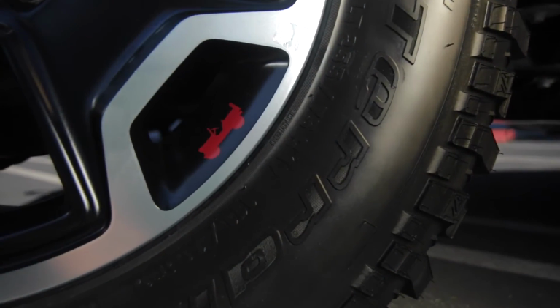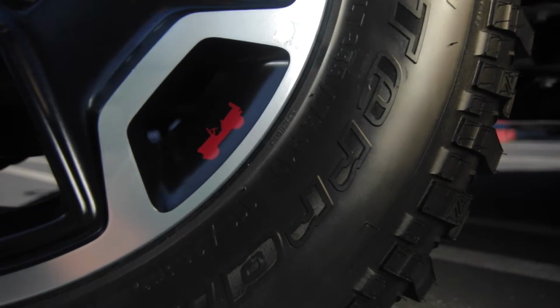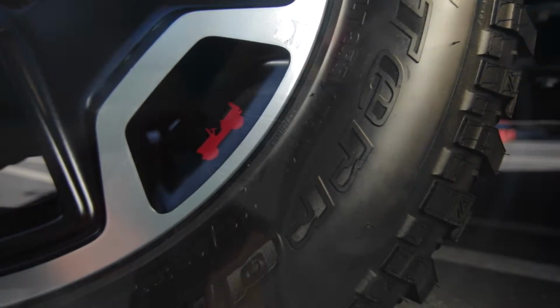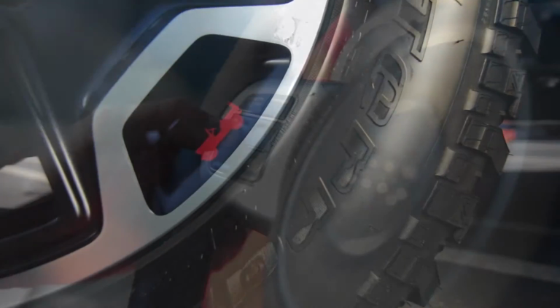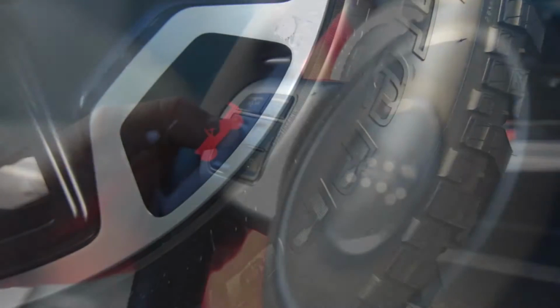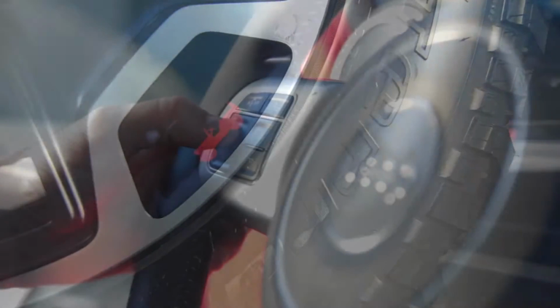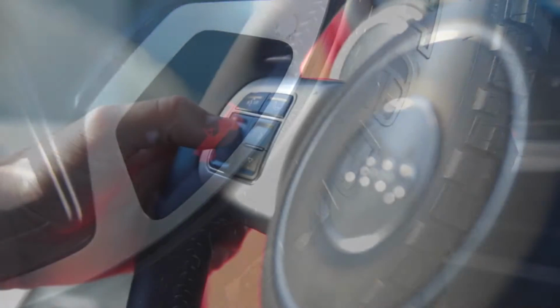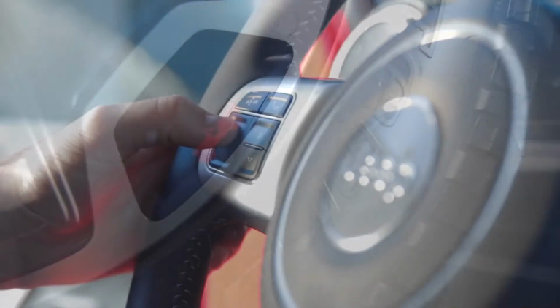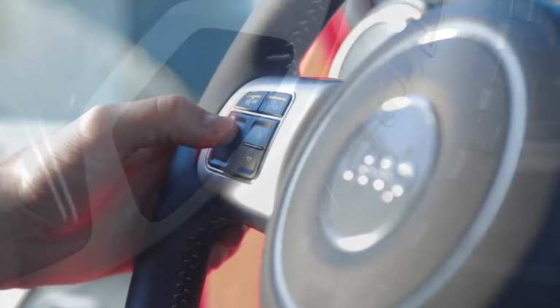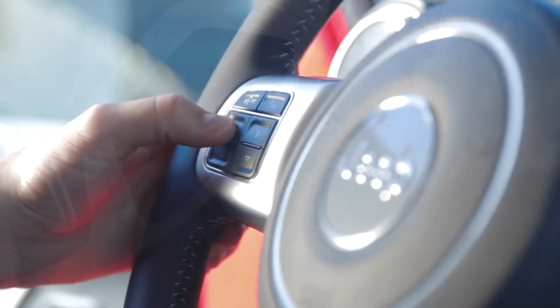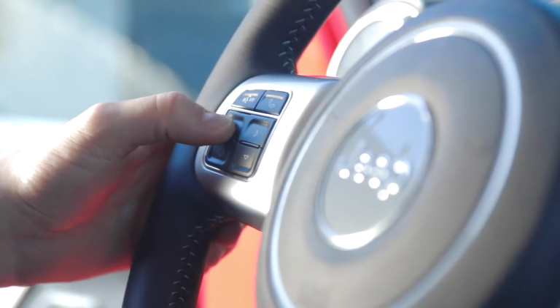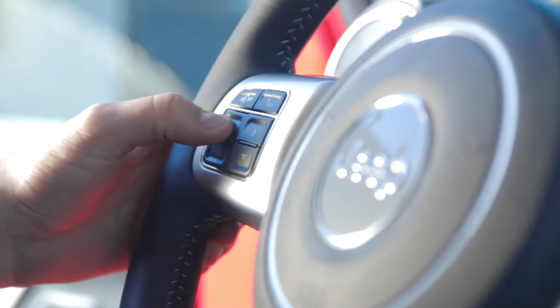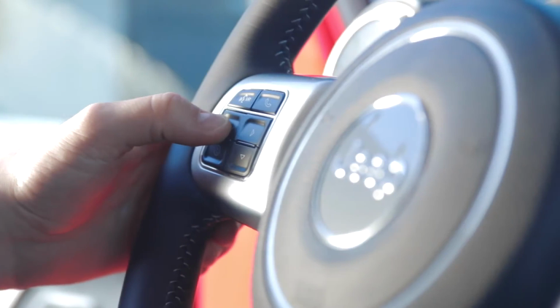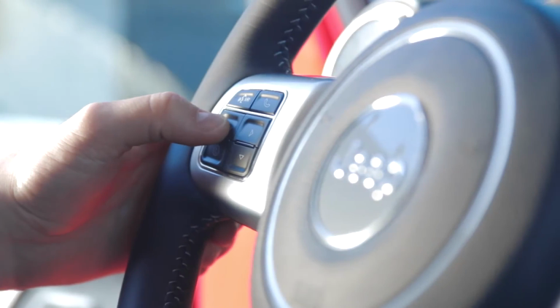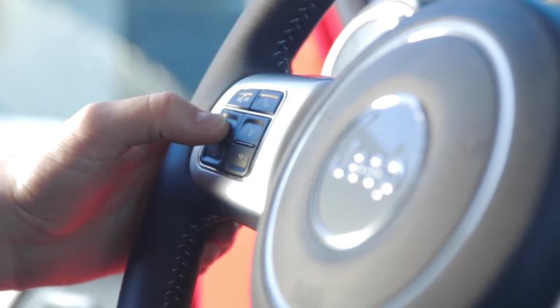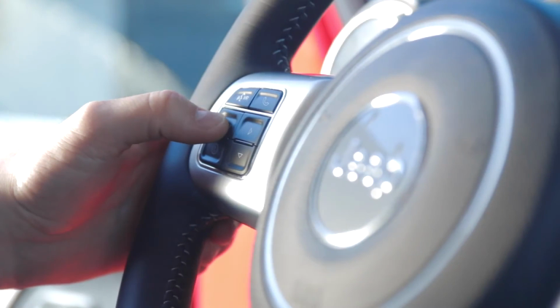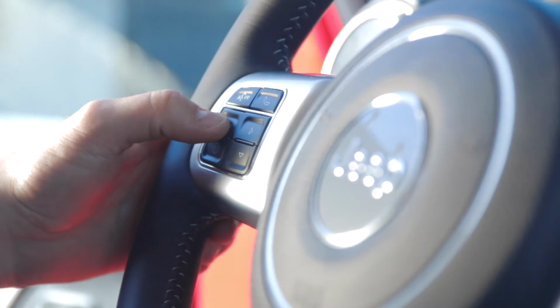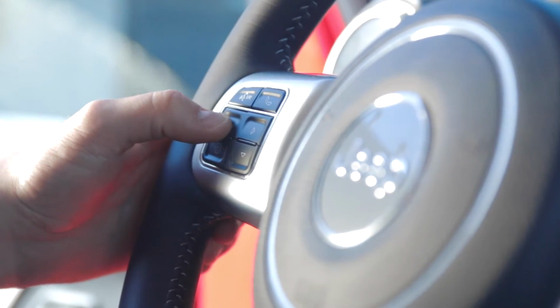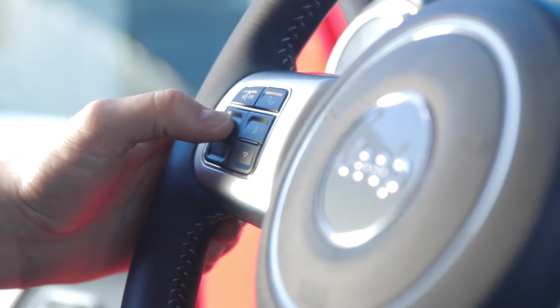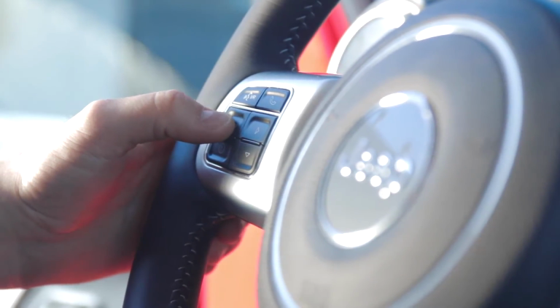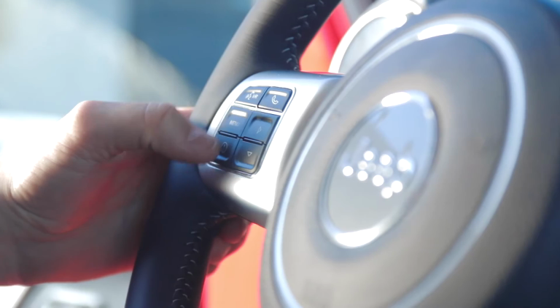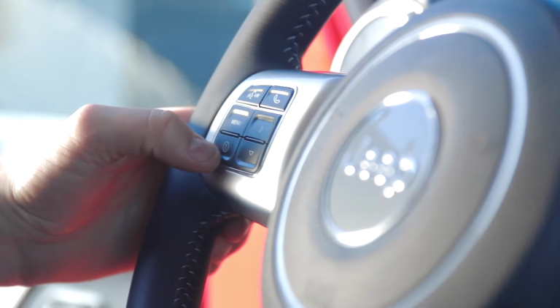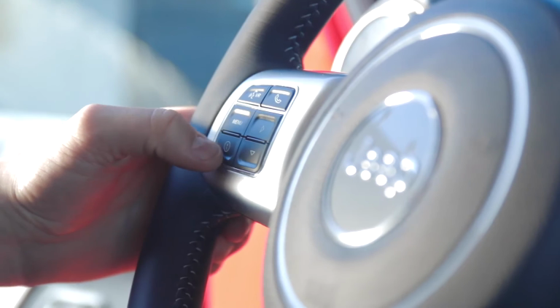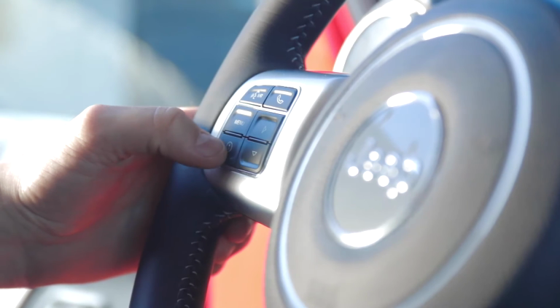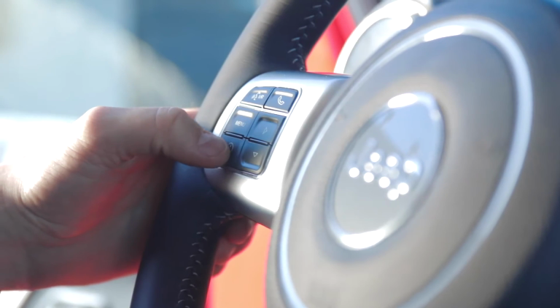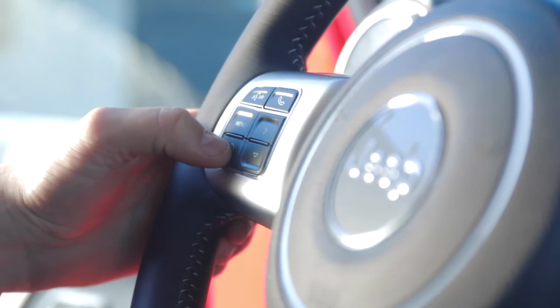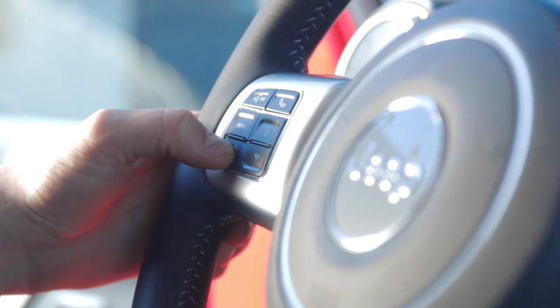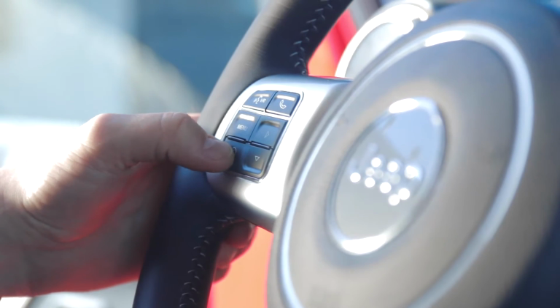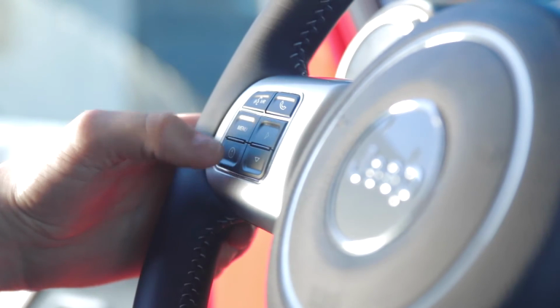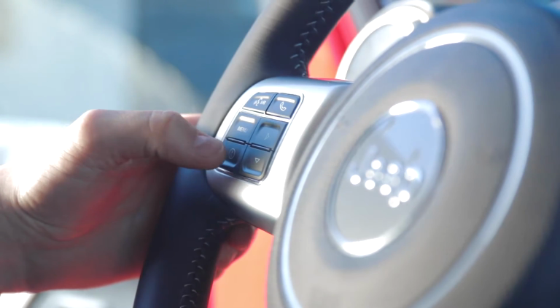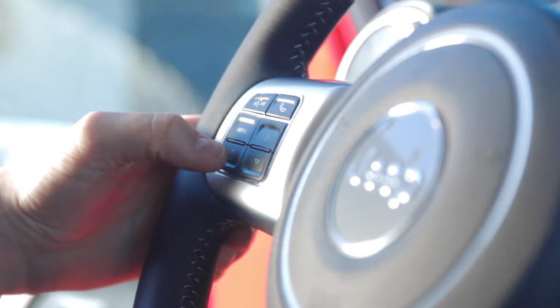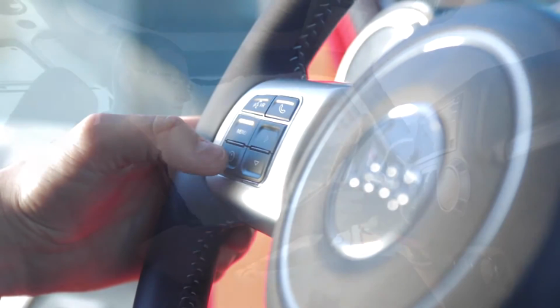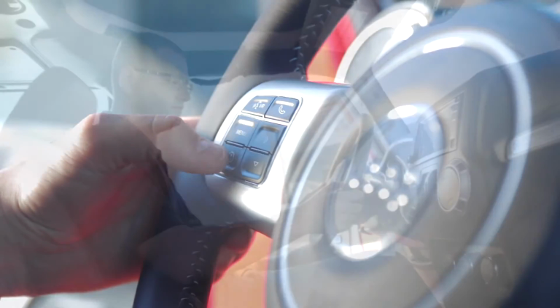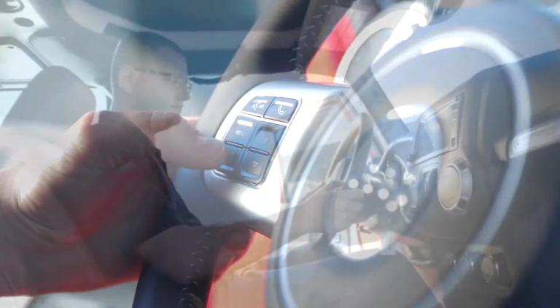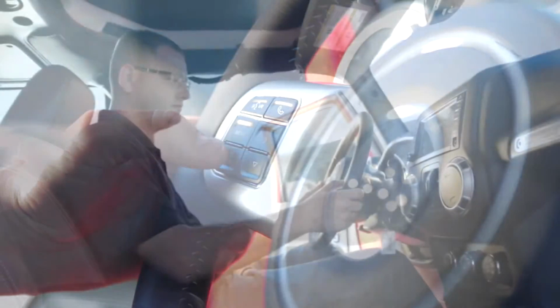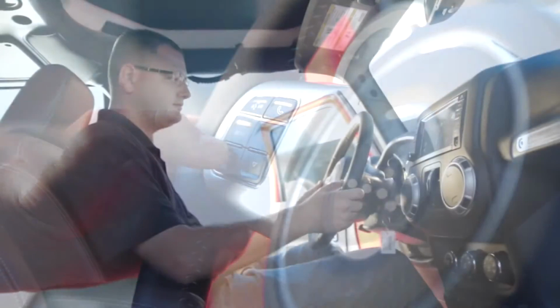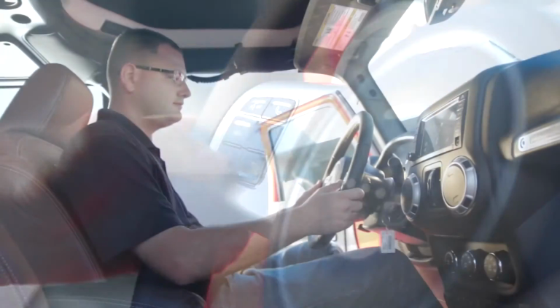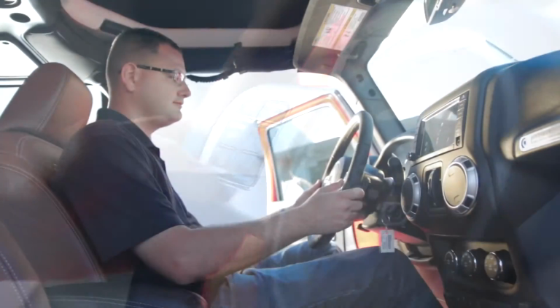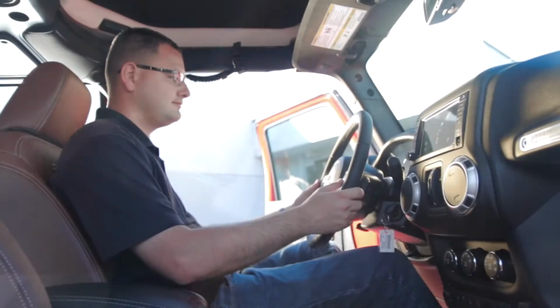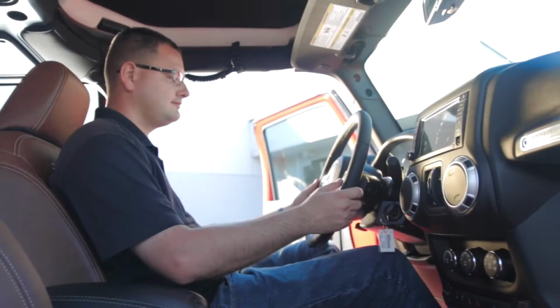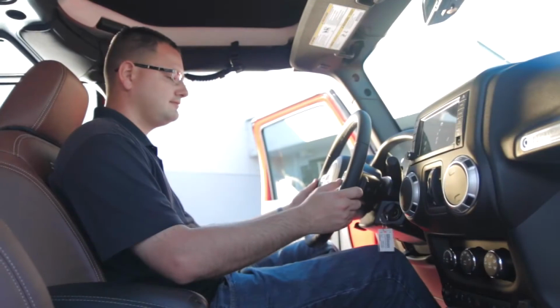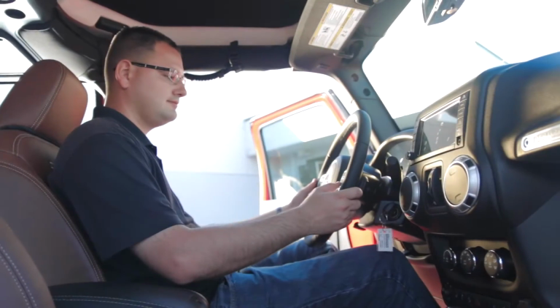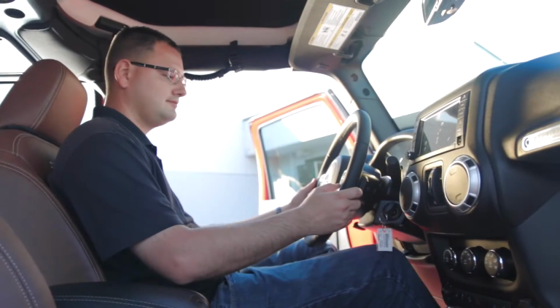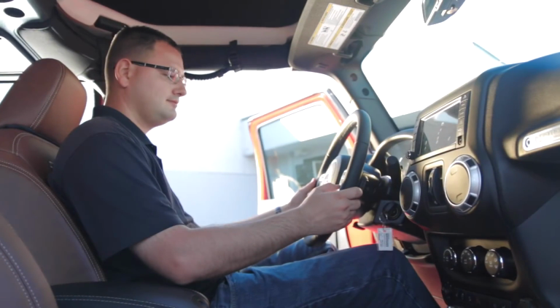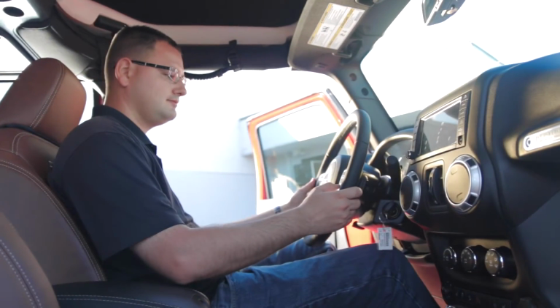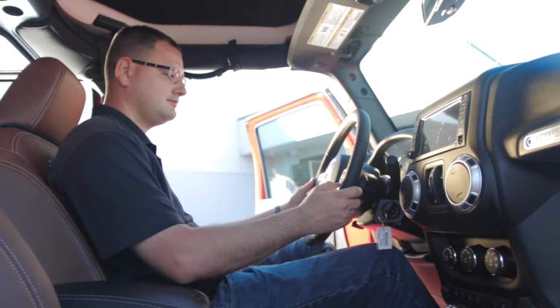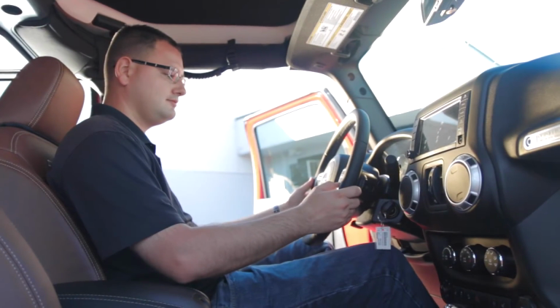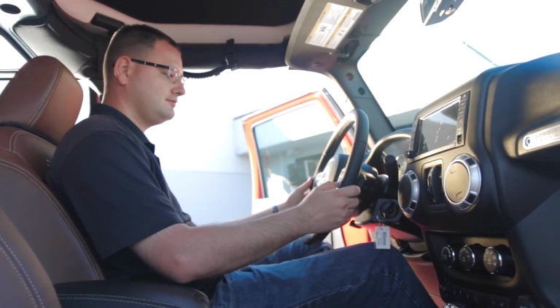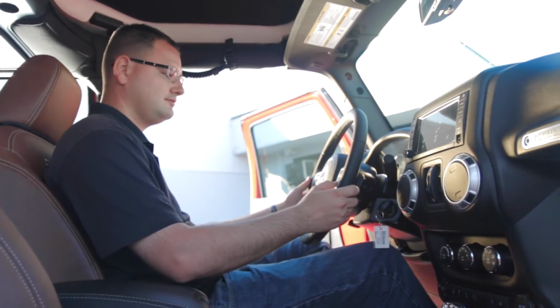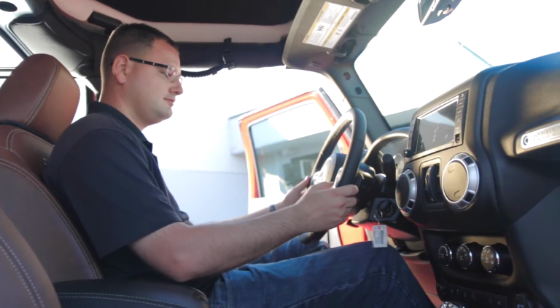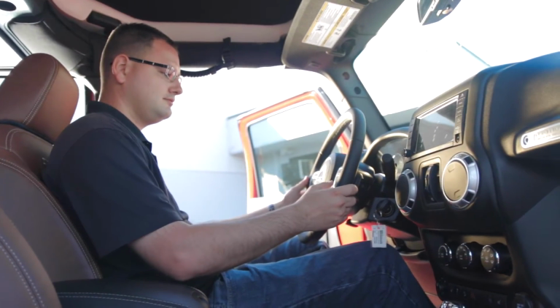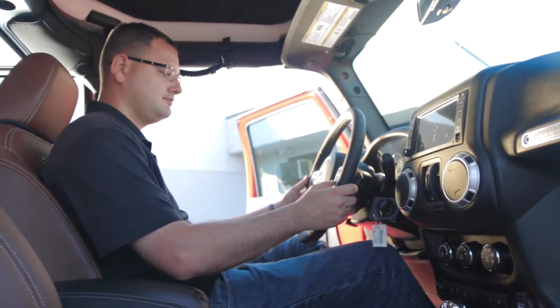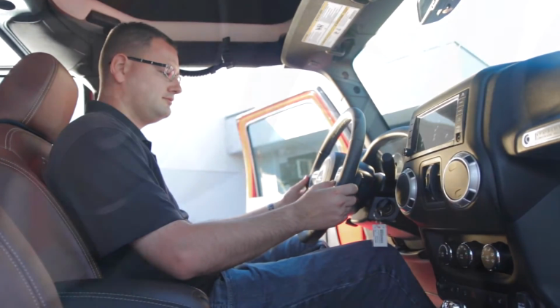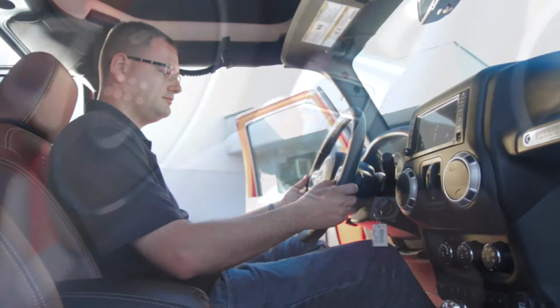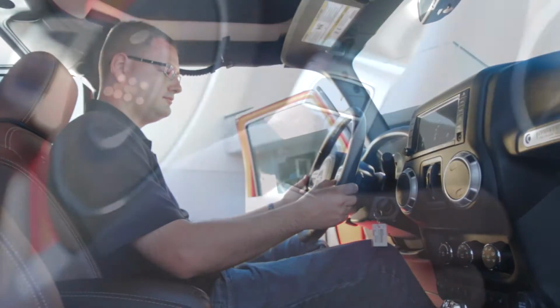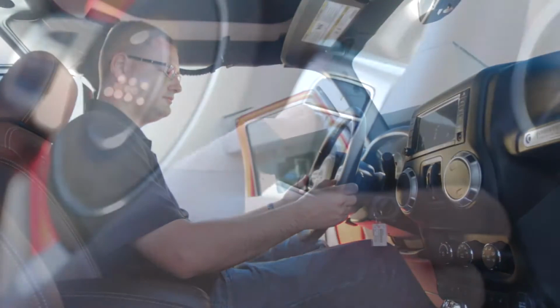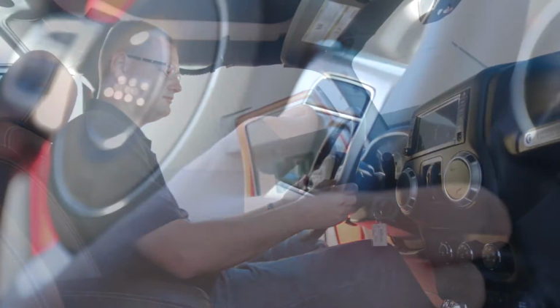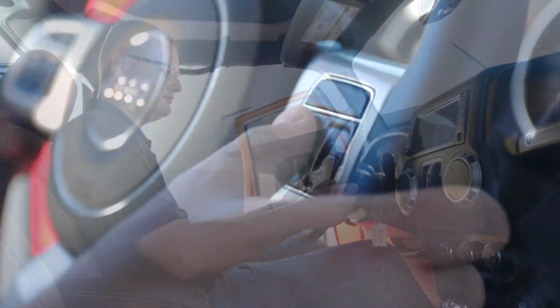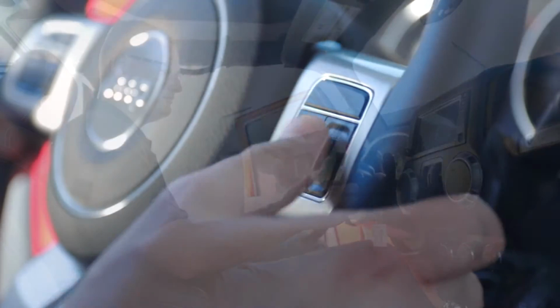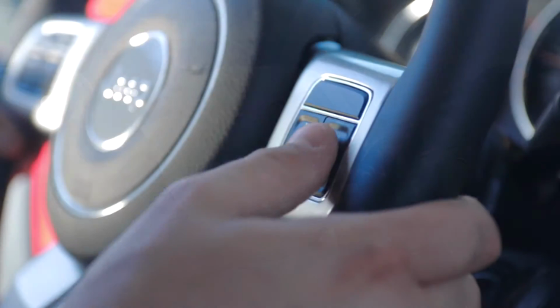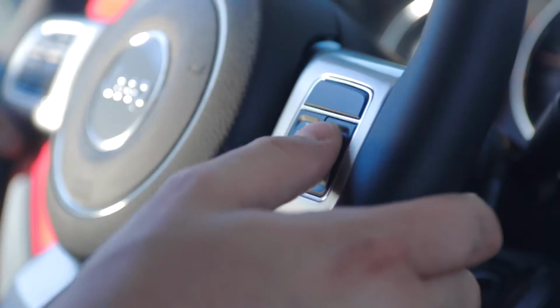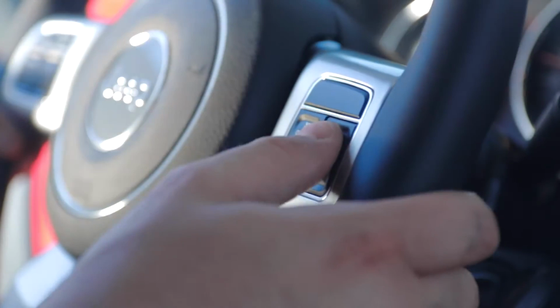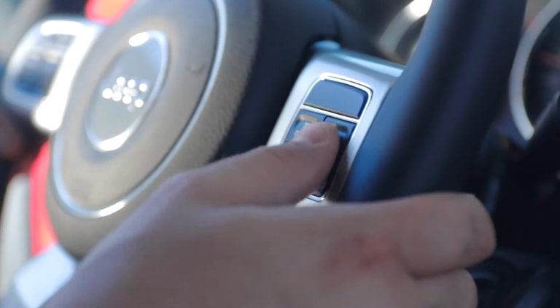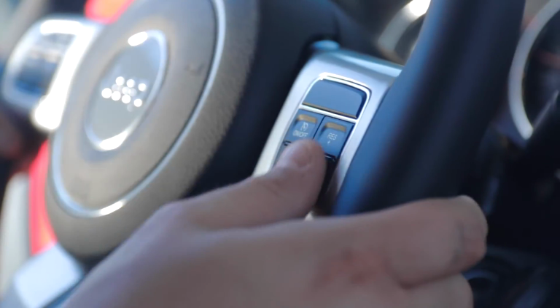The steering column mounted controls let you see tire pressure info, fuel economy, and allow you to activate cruise control for longer trips.